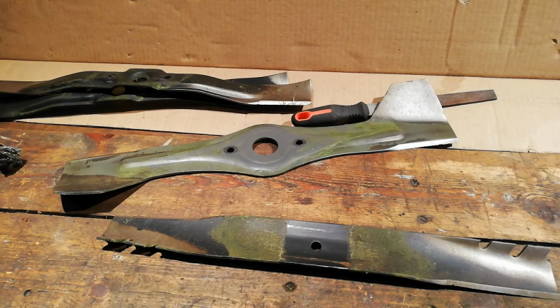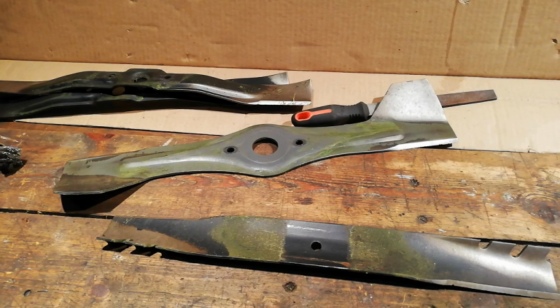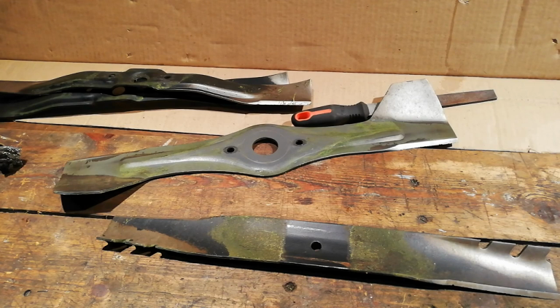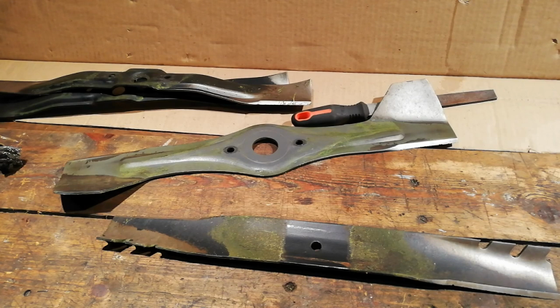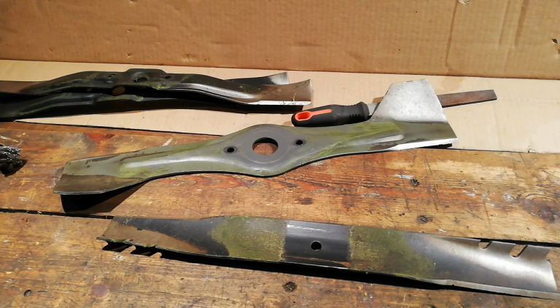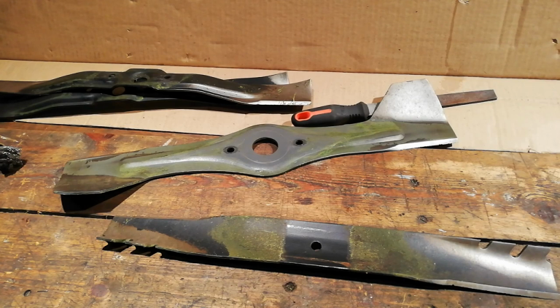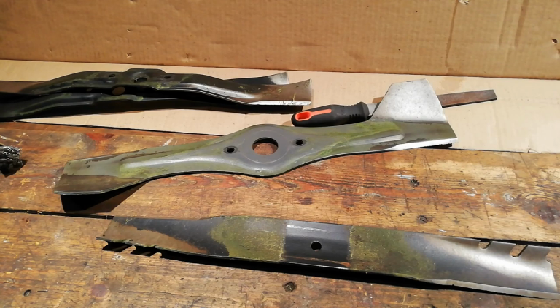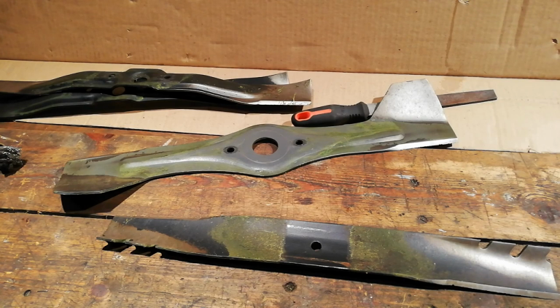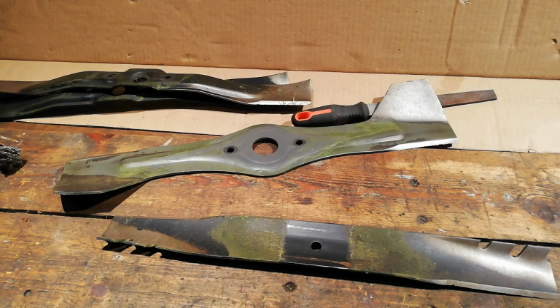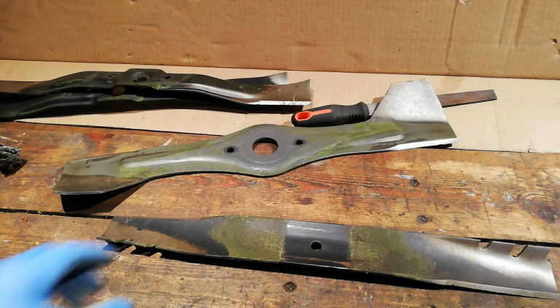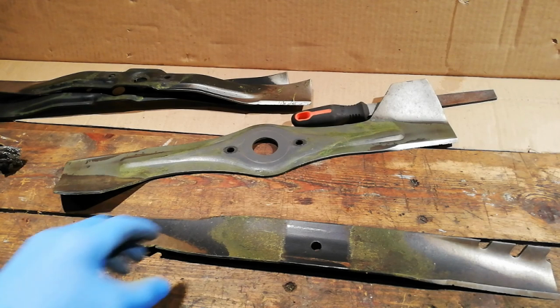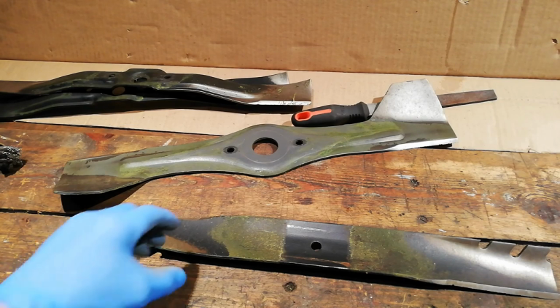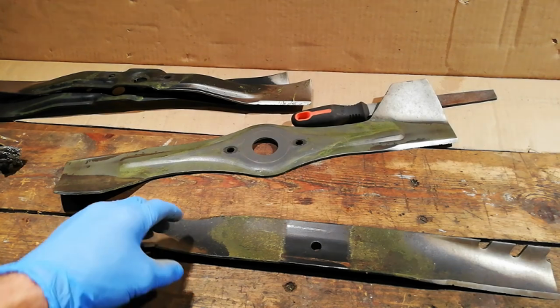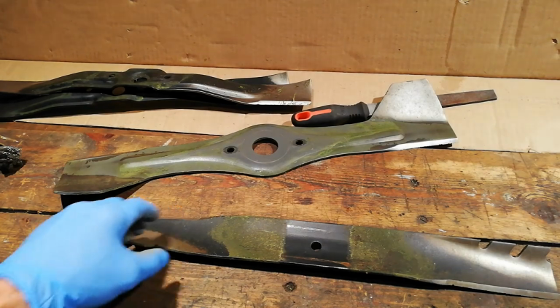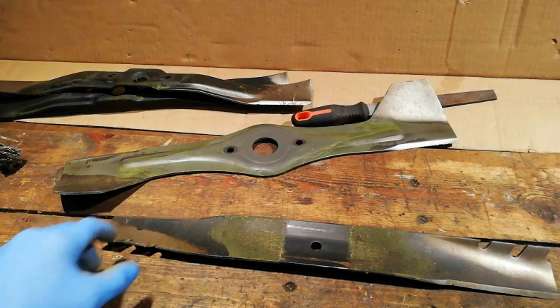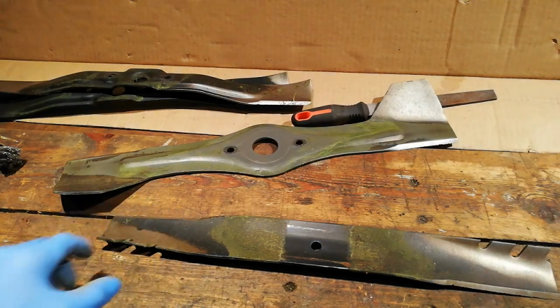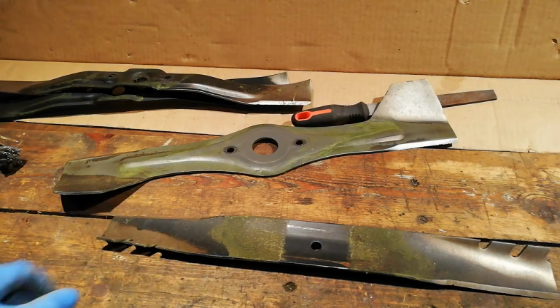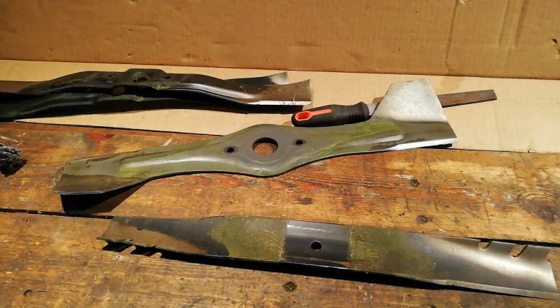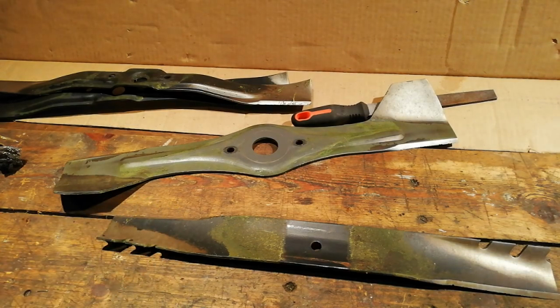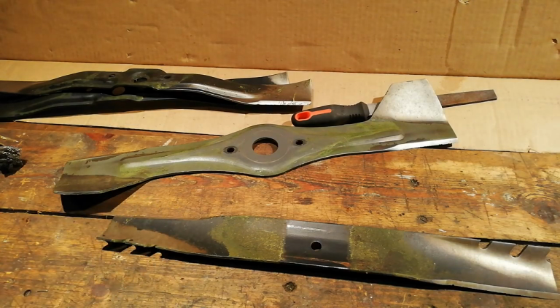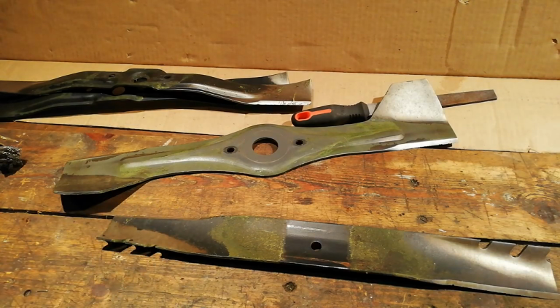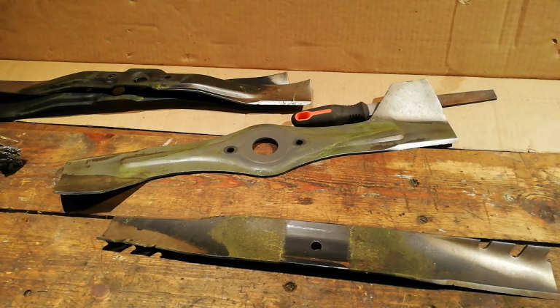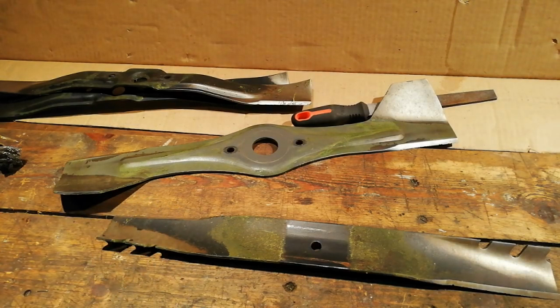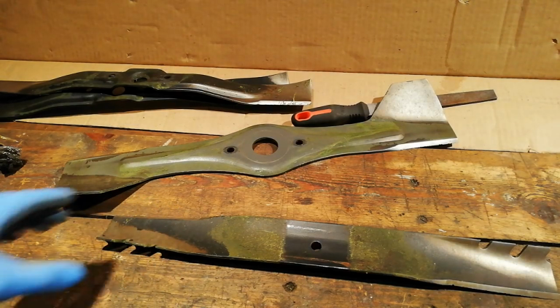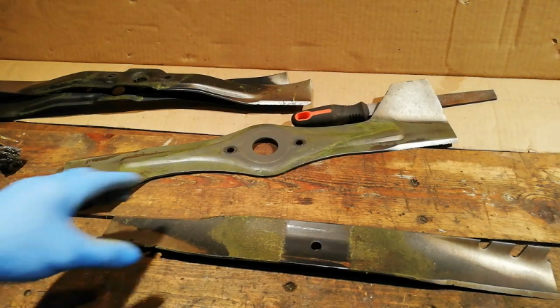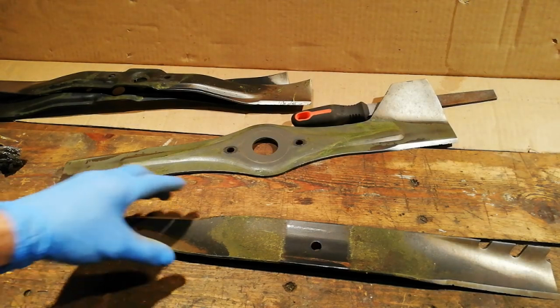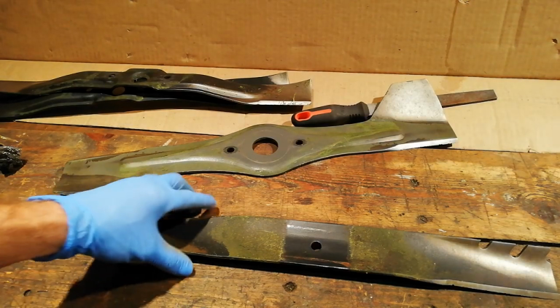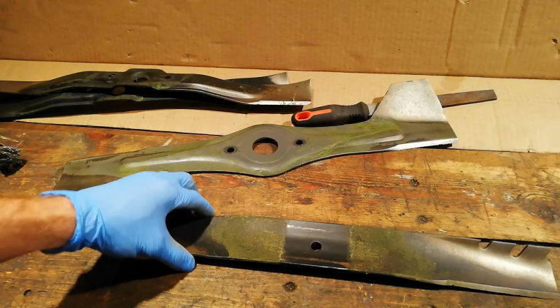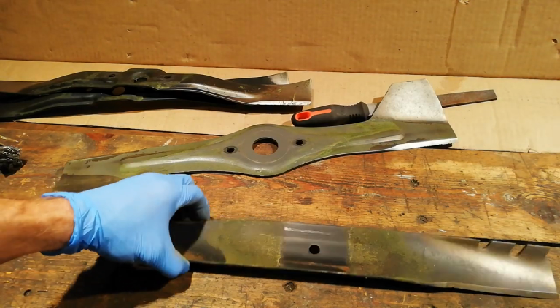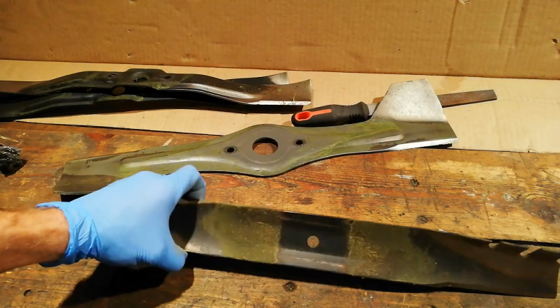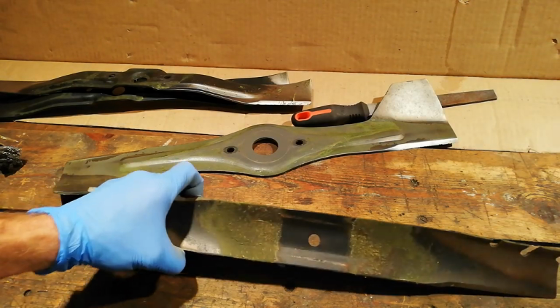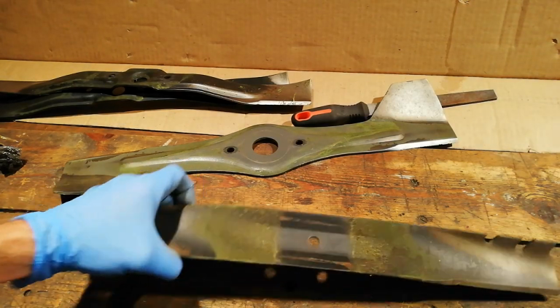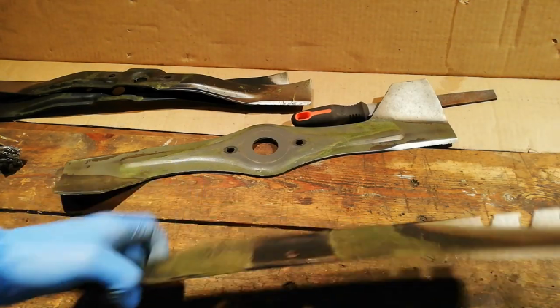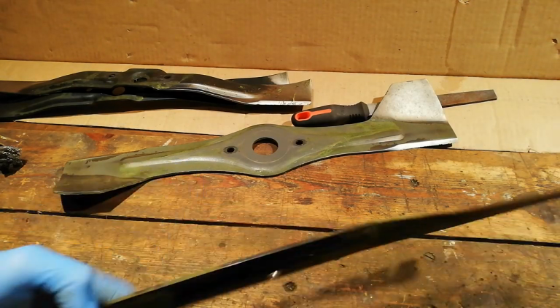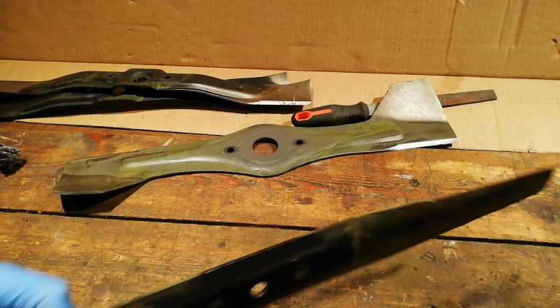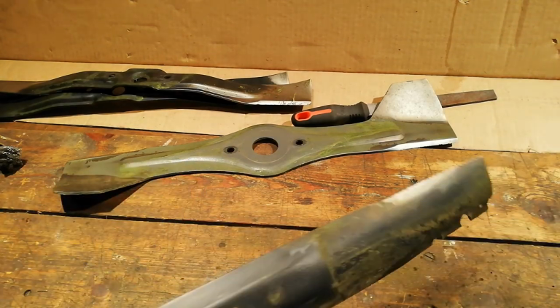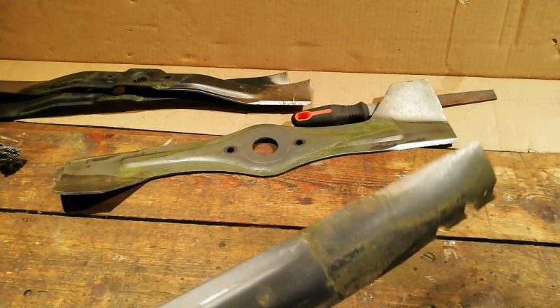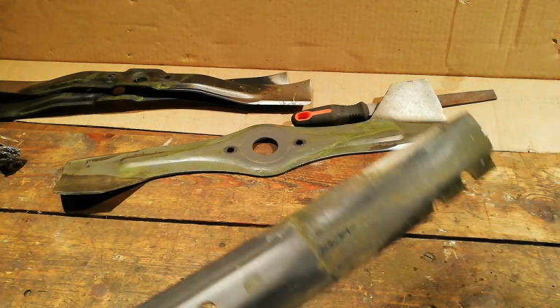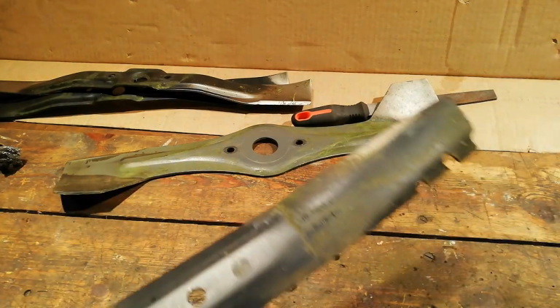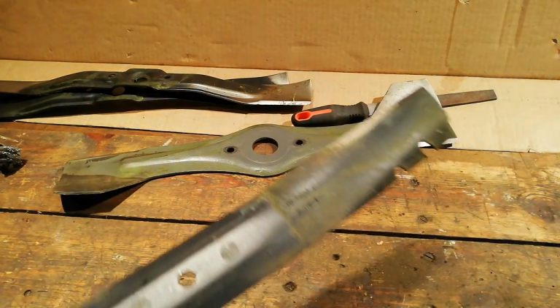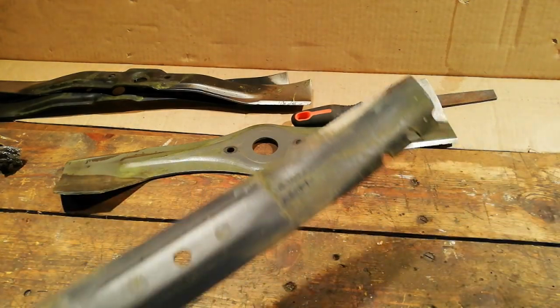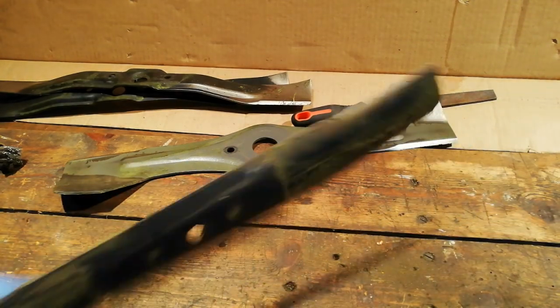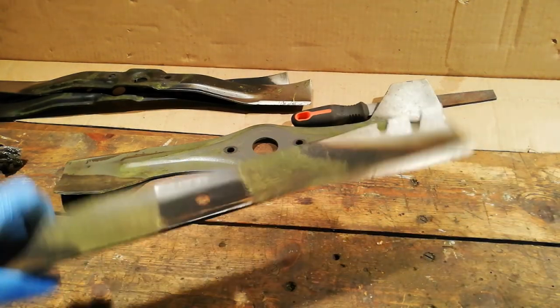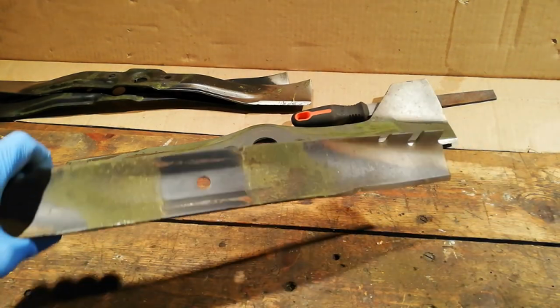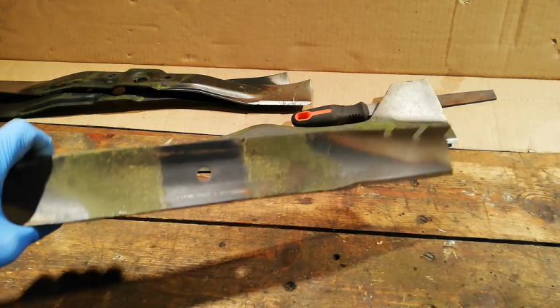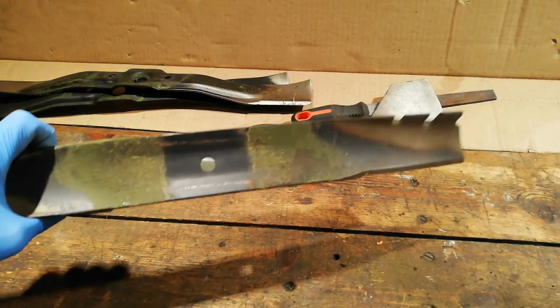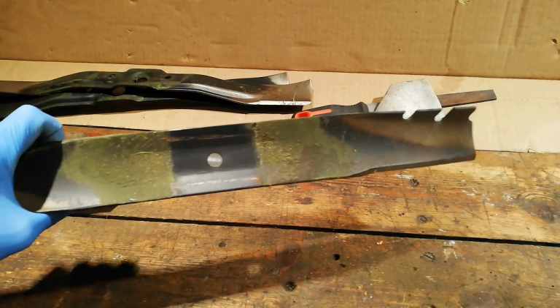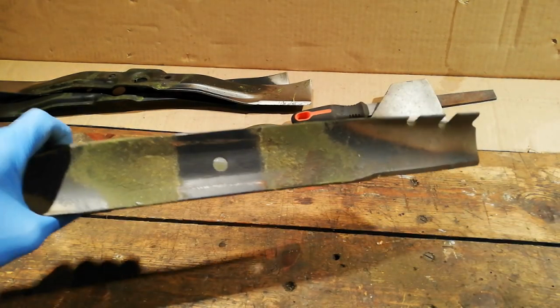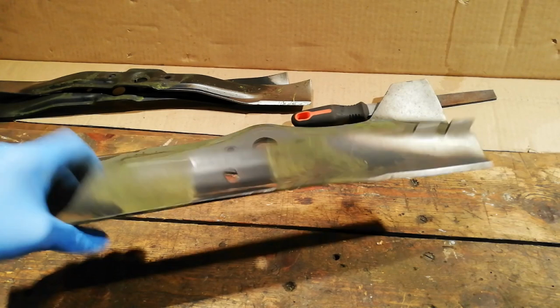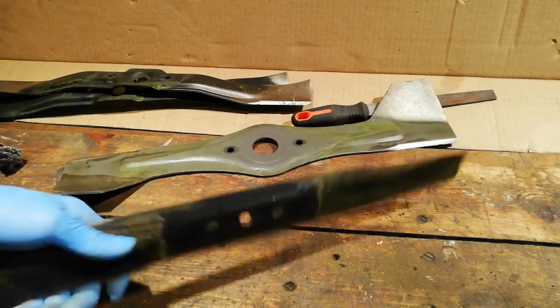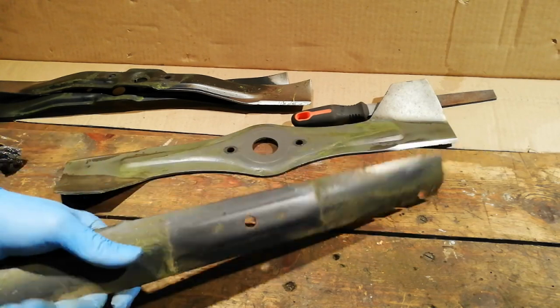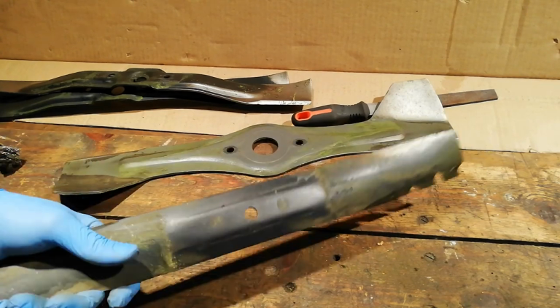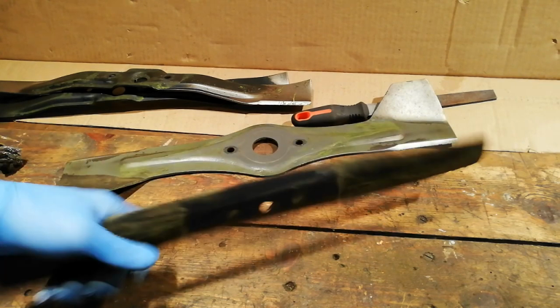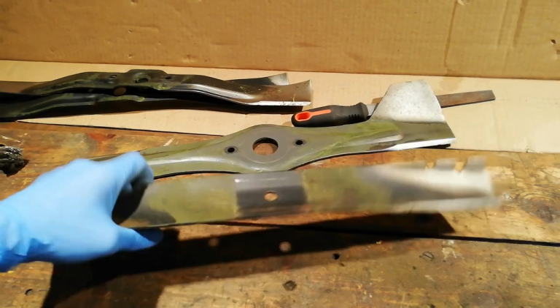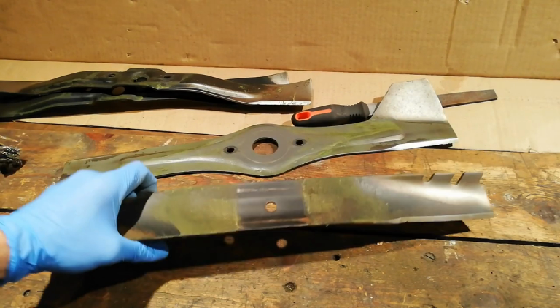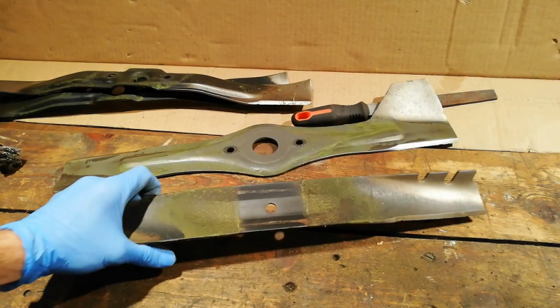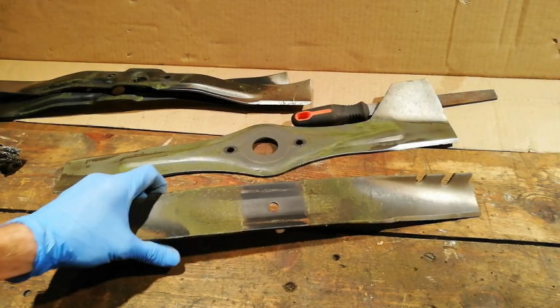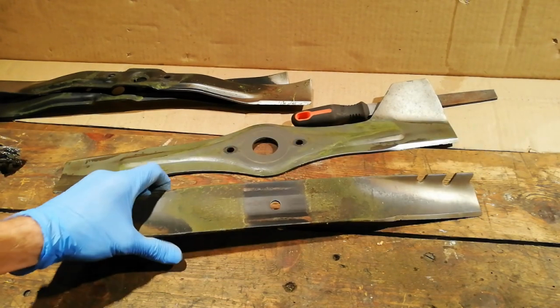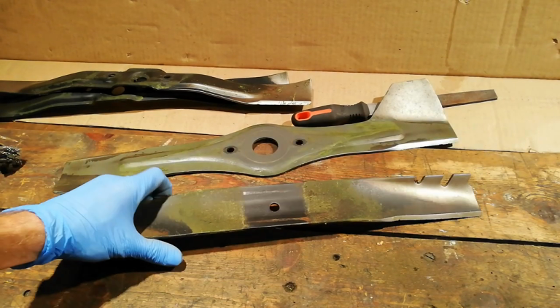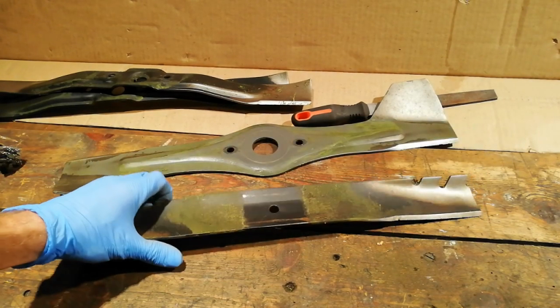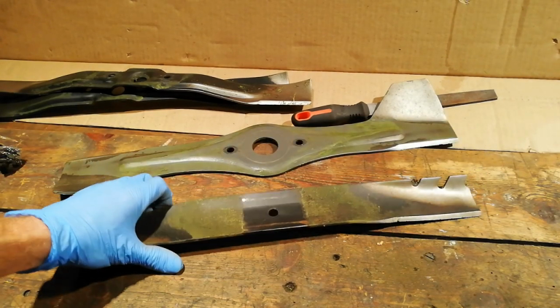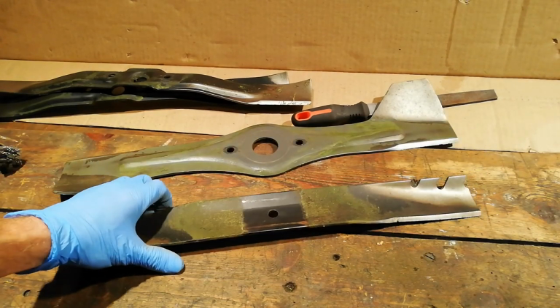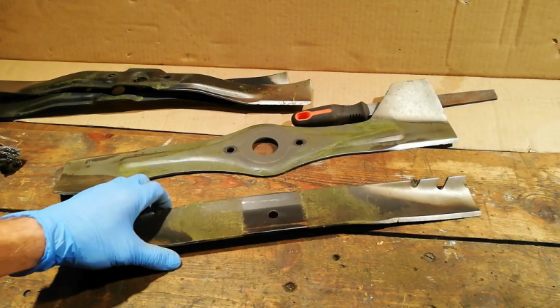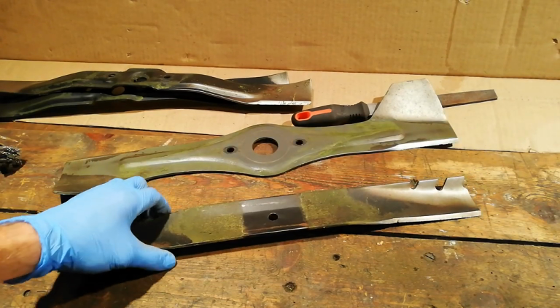Welcome, Rob from RGL Gardens here. Today I'm just going to do a quick video on how I sharpen lawnmower blades.